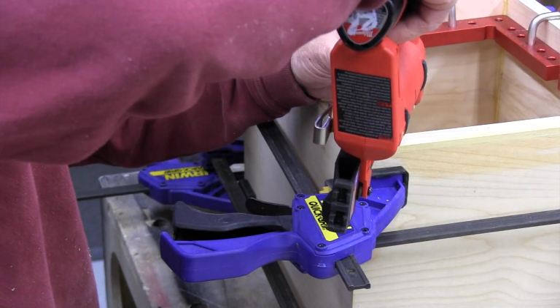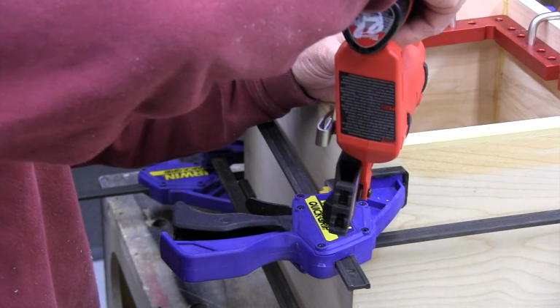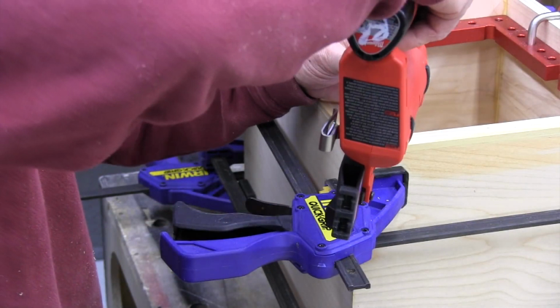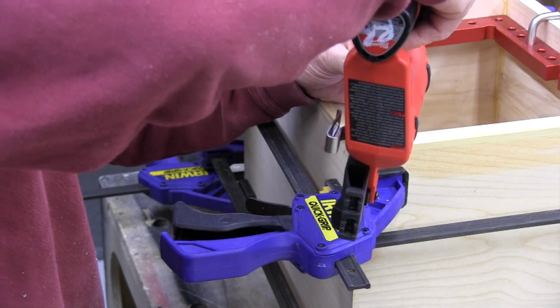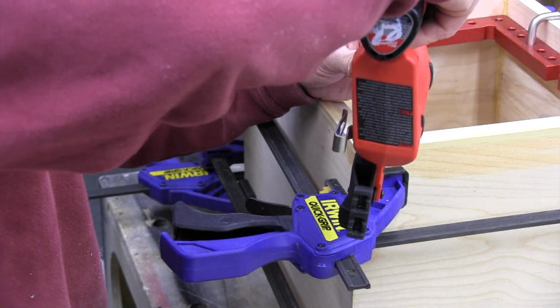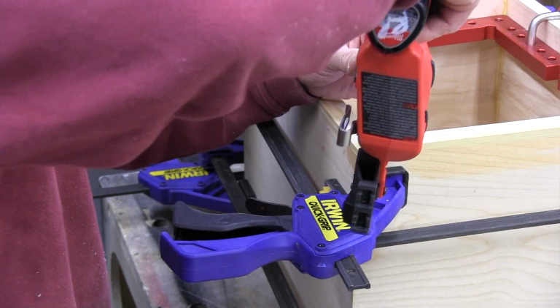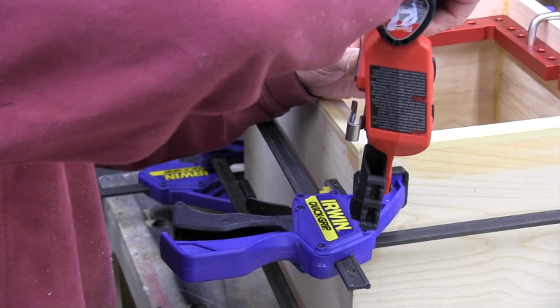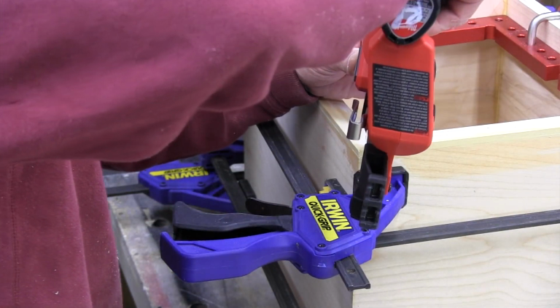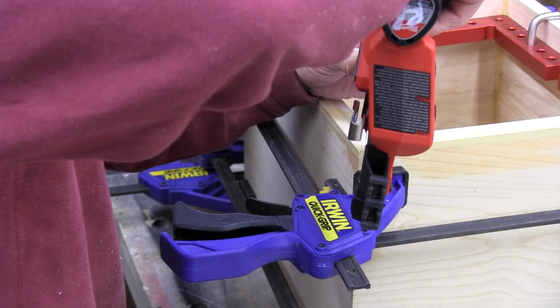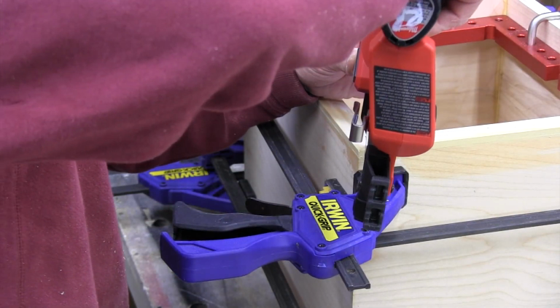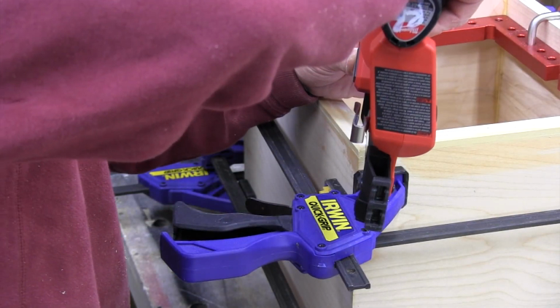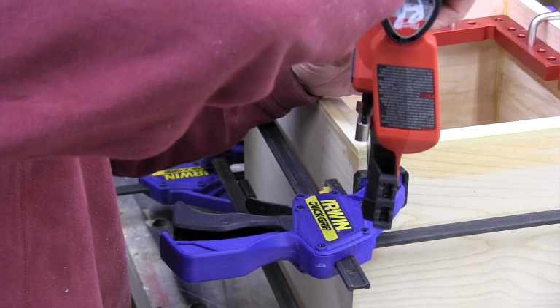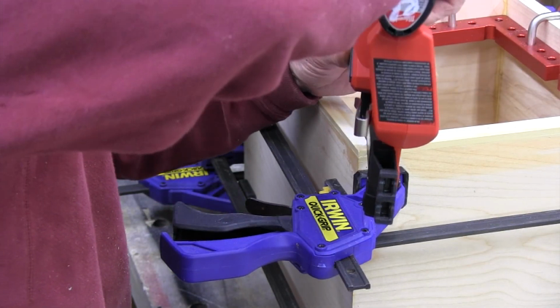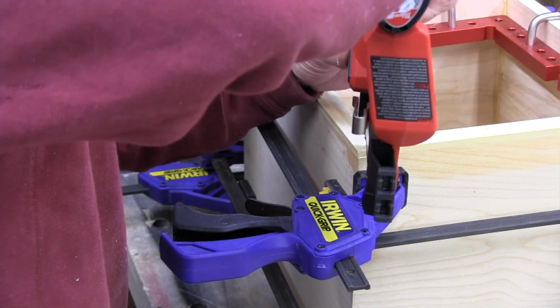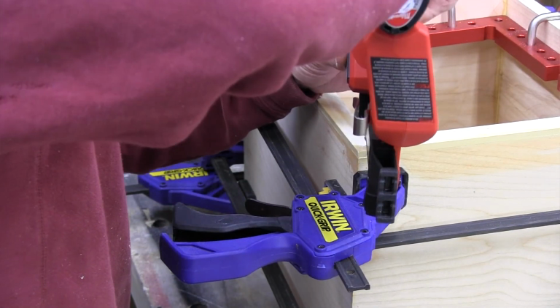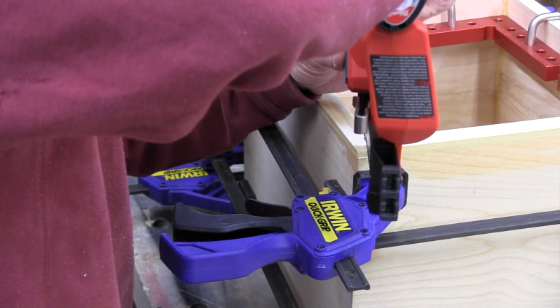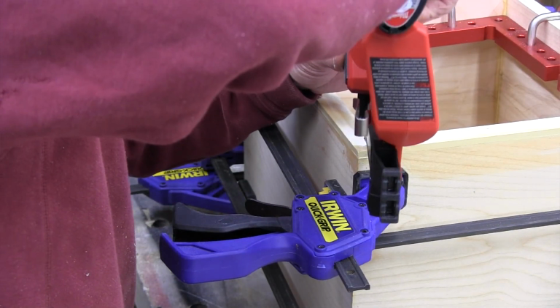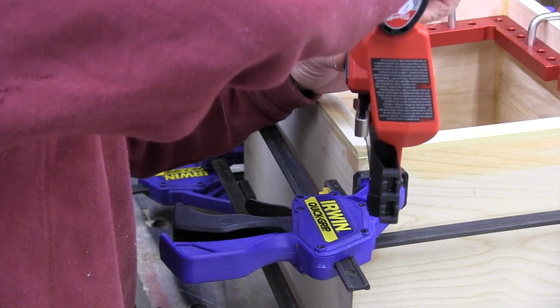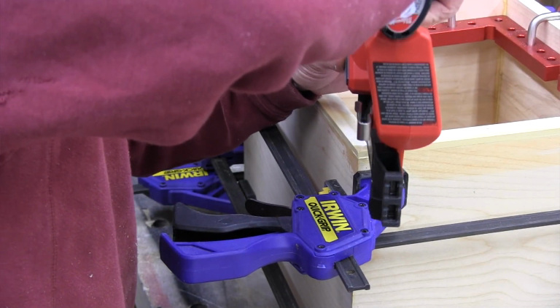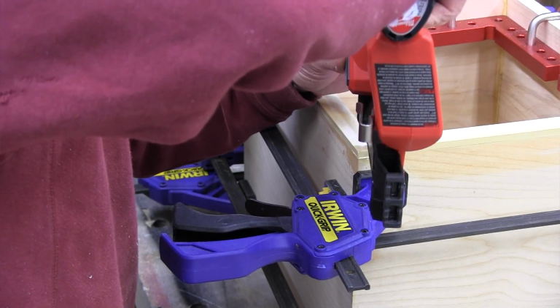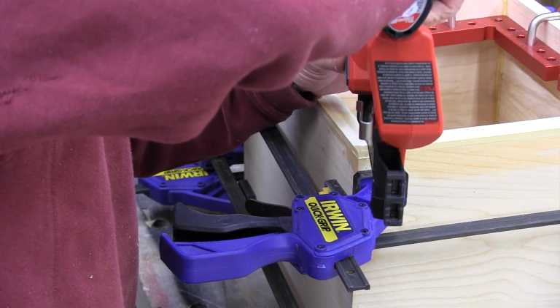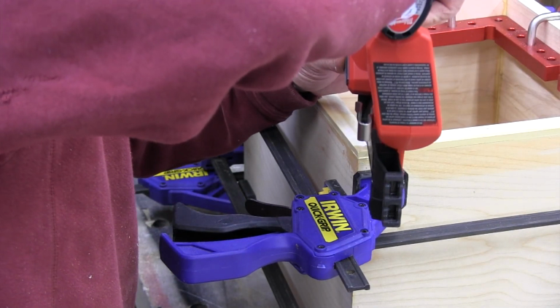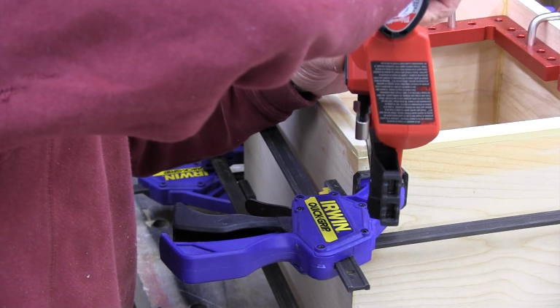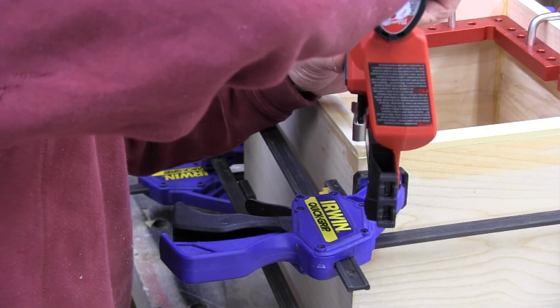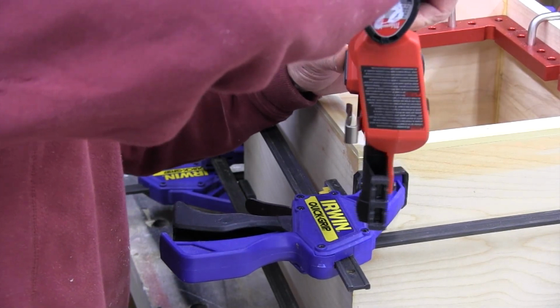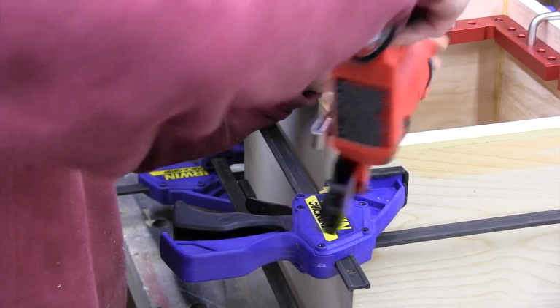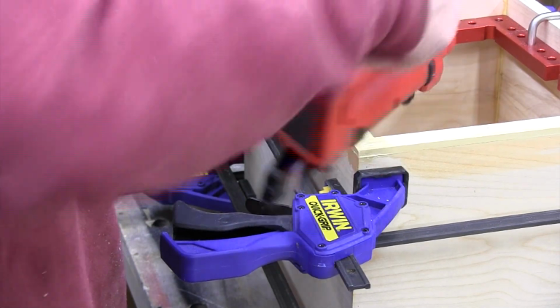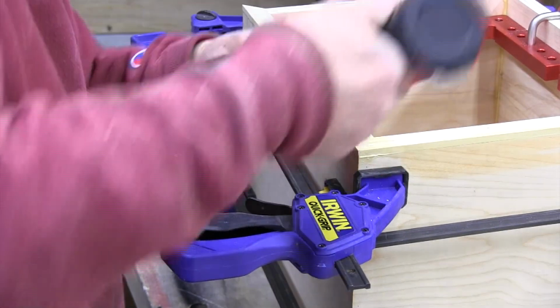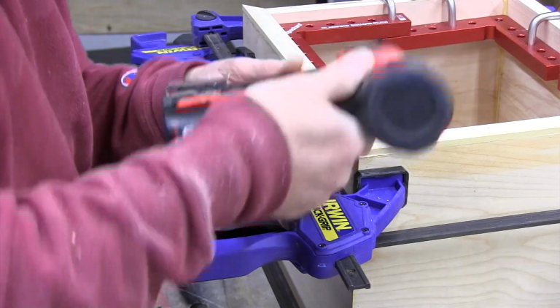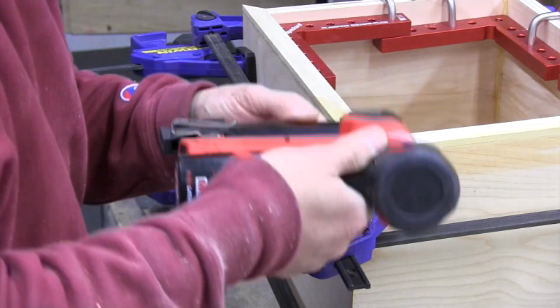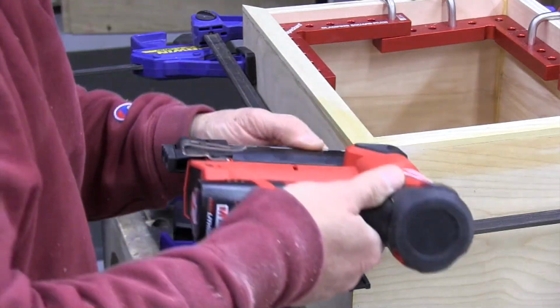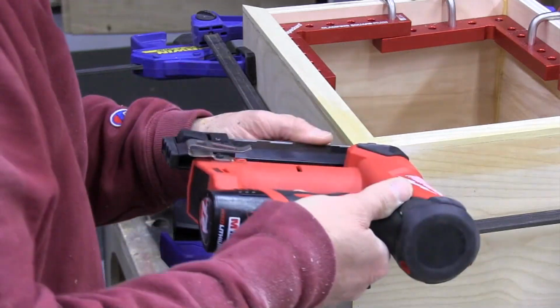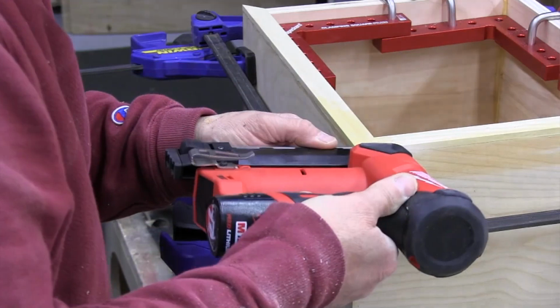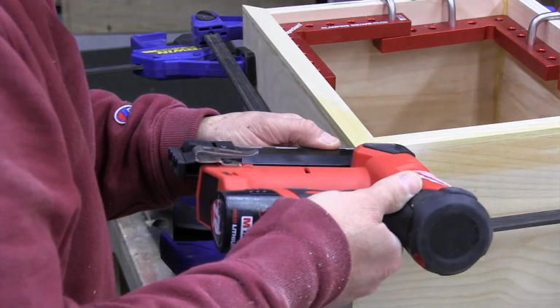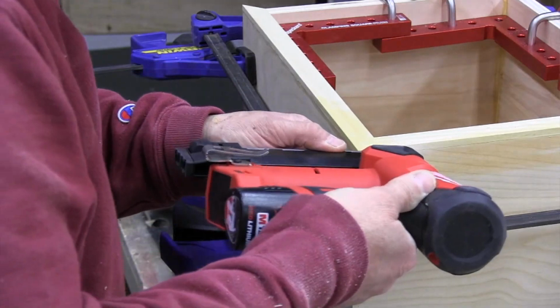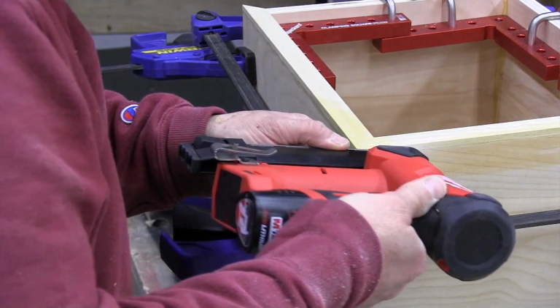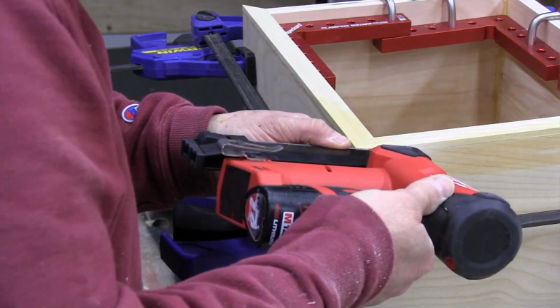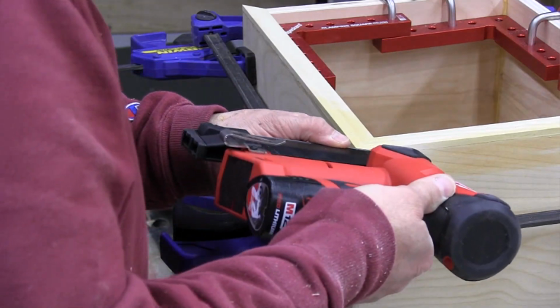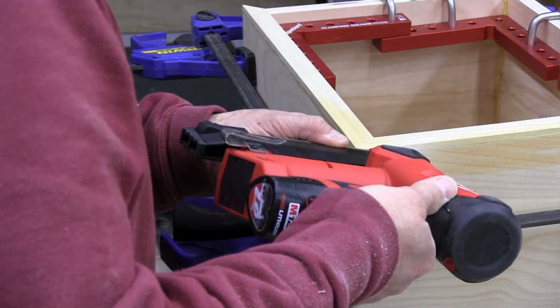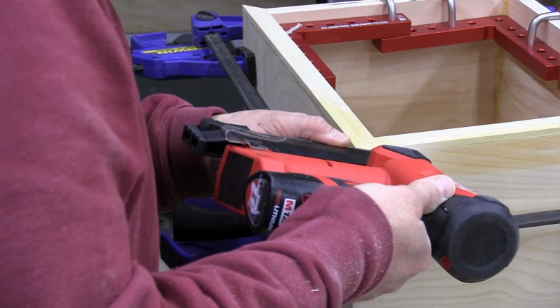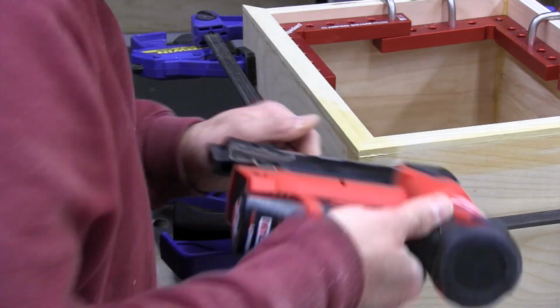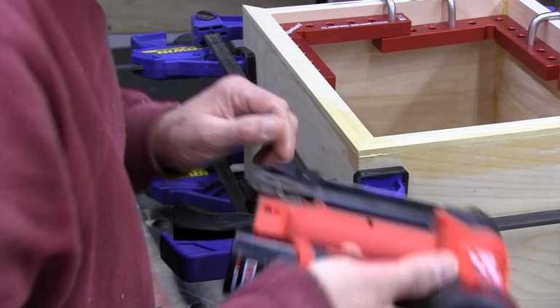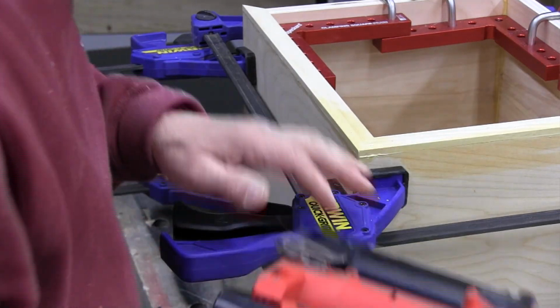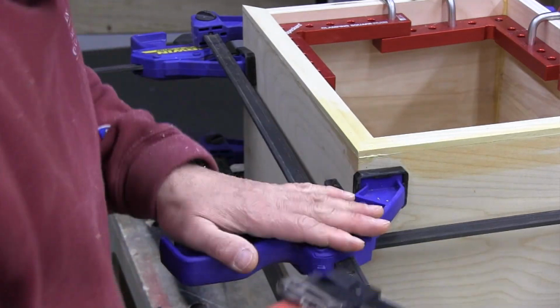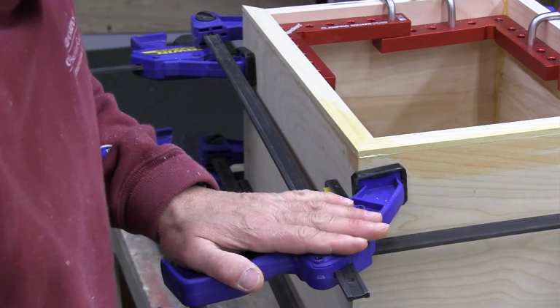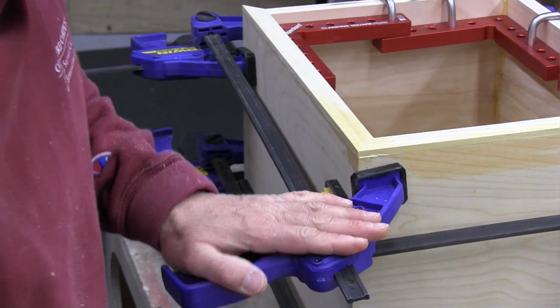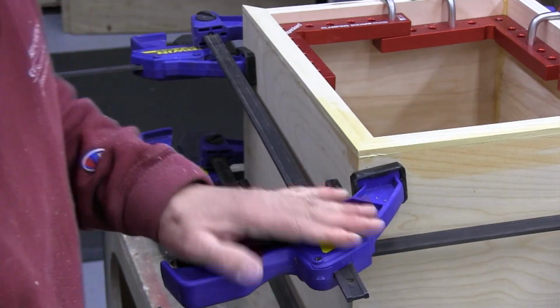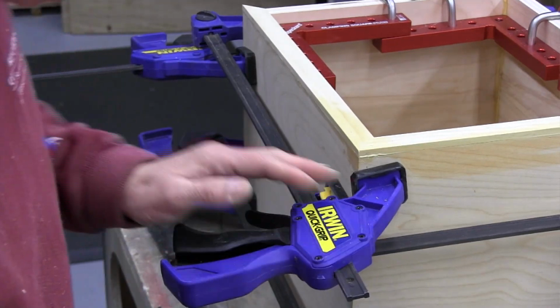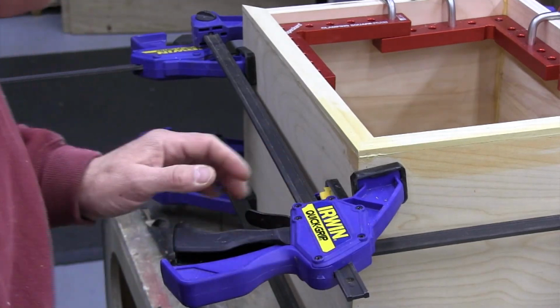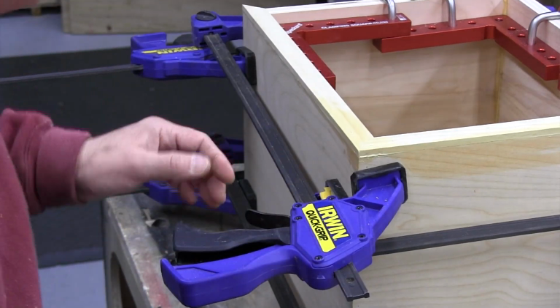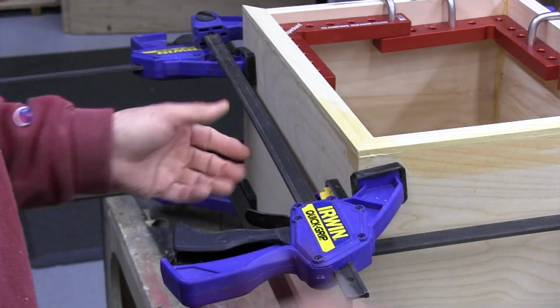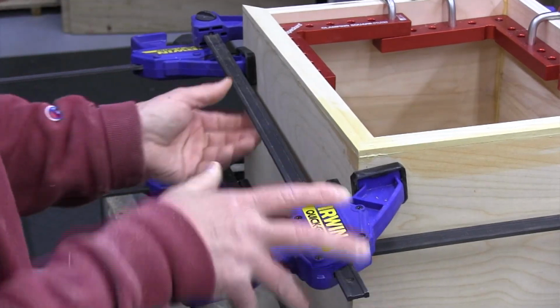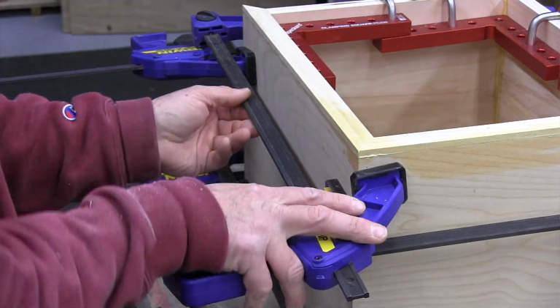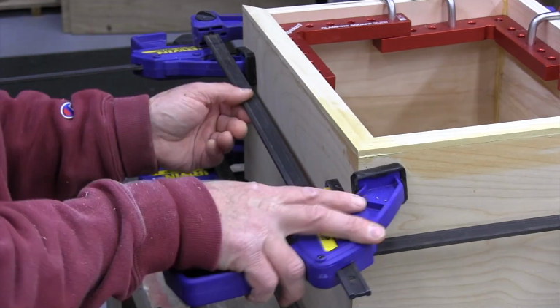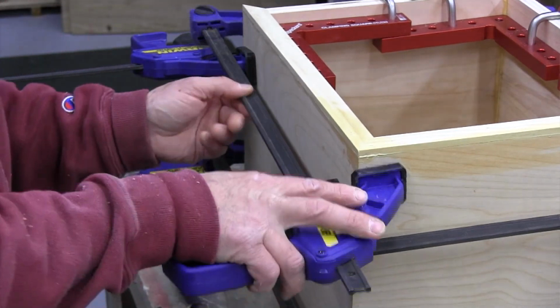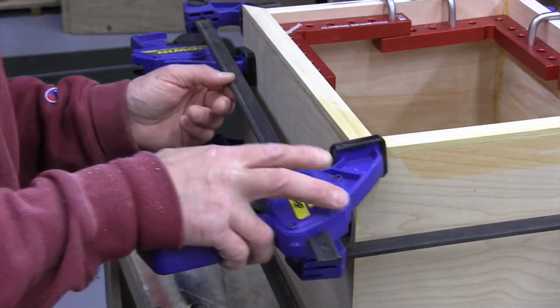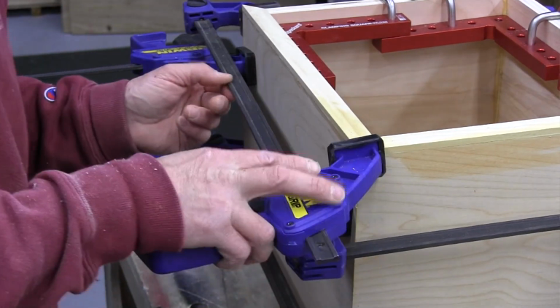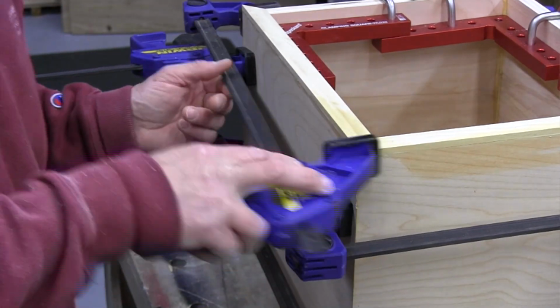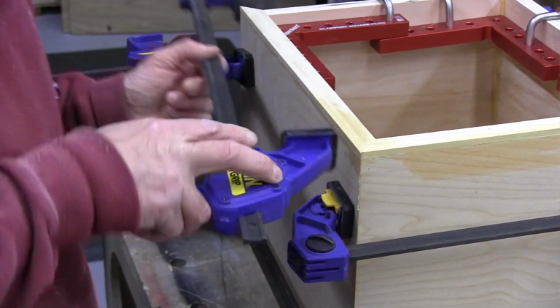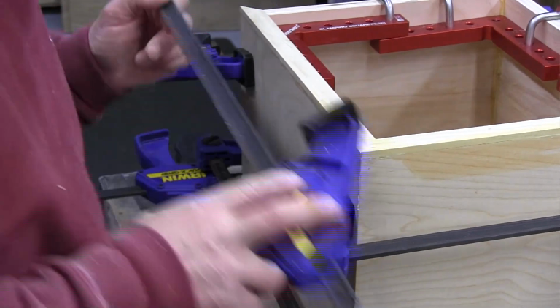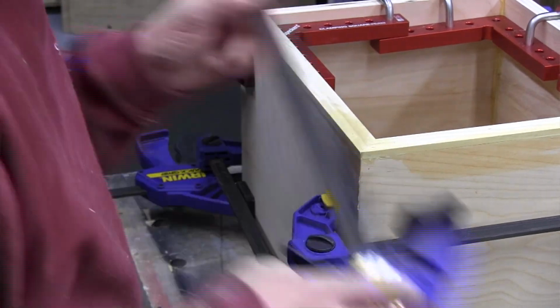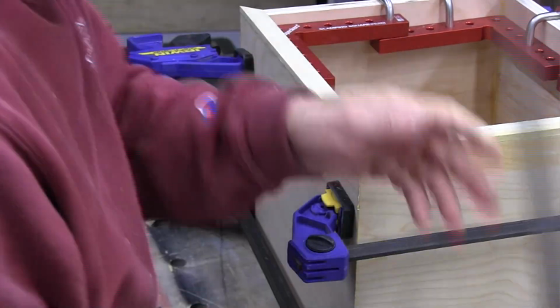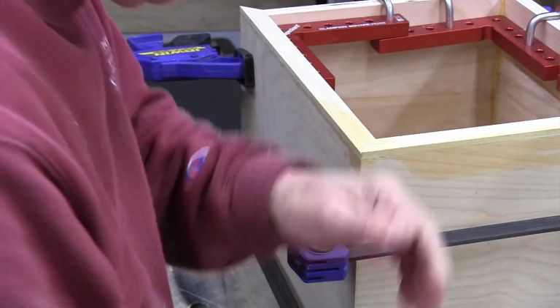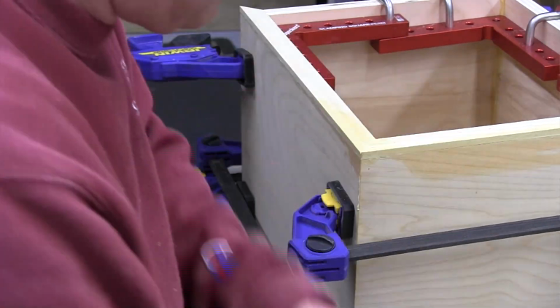The first trigger that you pull is the safety switch. You pull that in and hold it, and then the second trigger will deploy the pin and engage the nail gun.